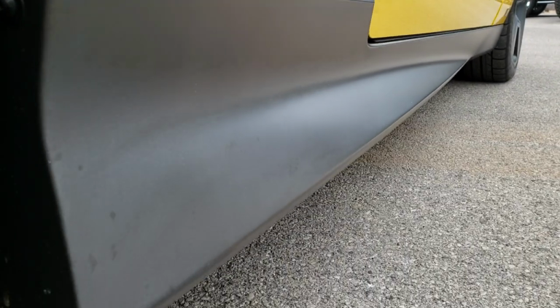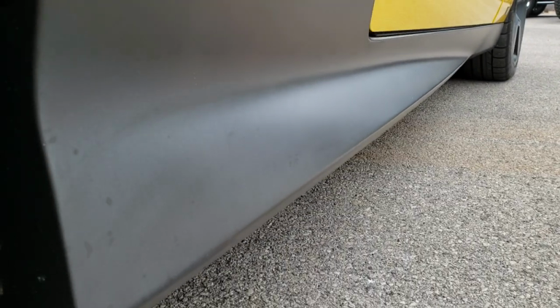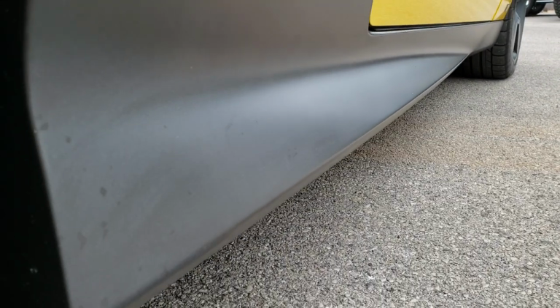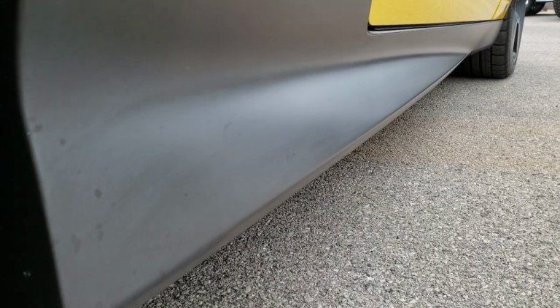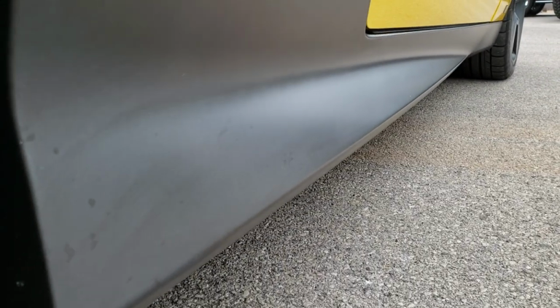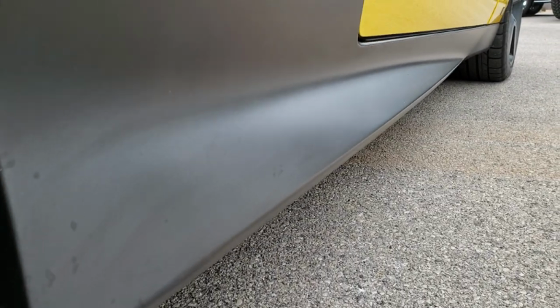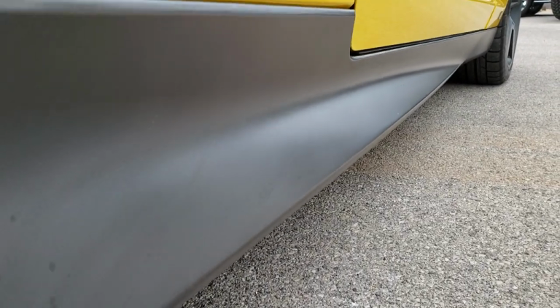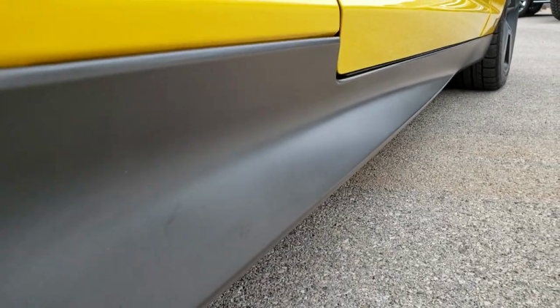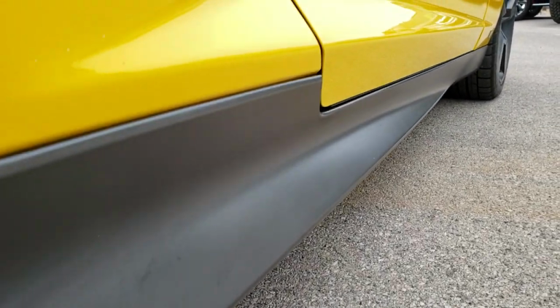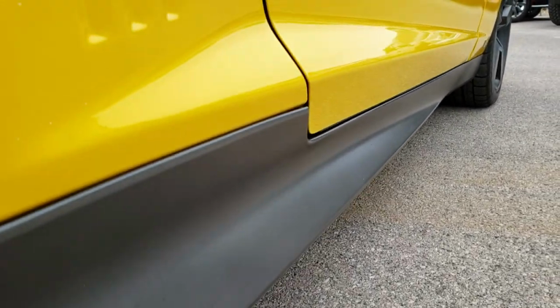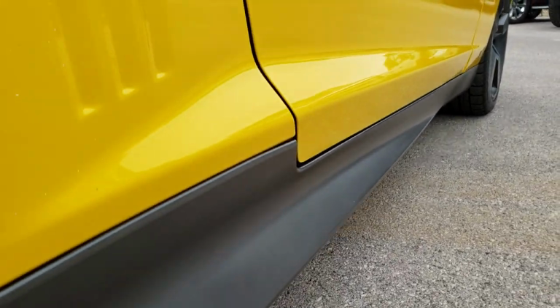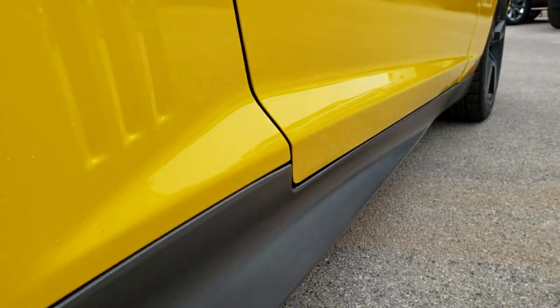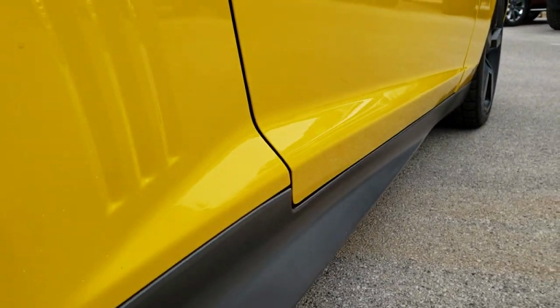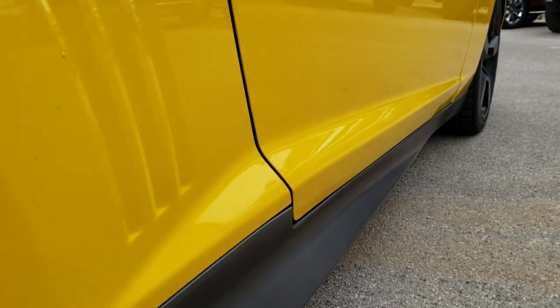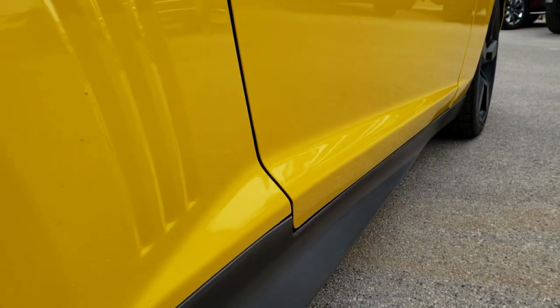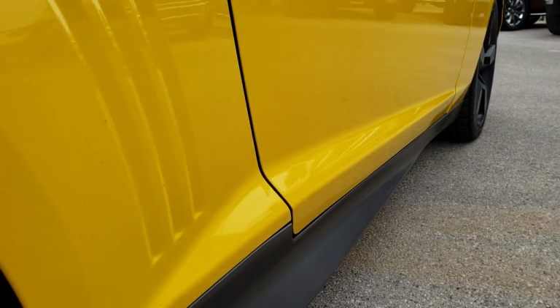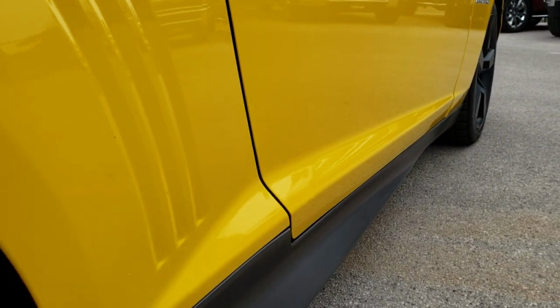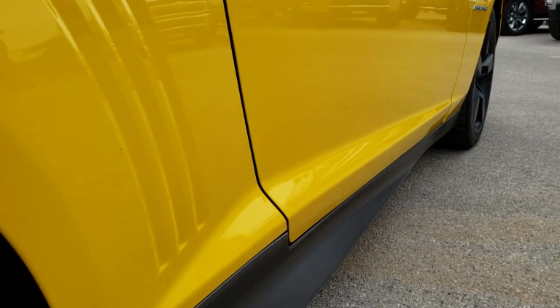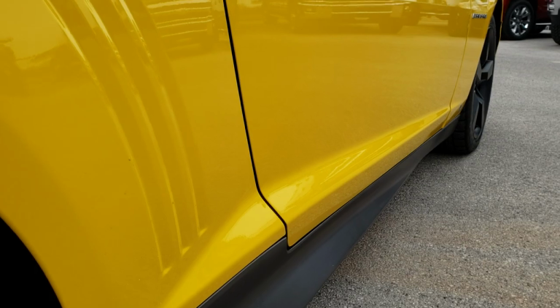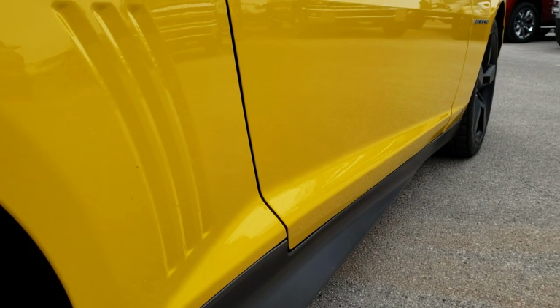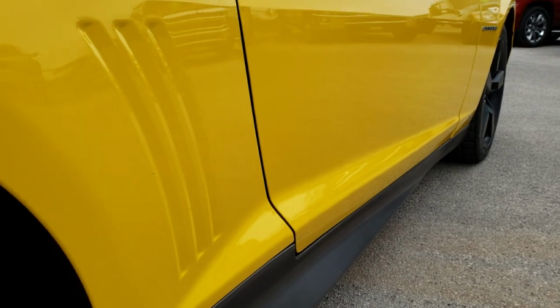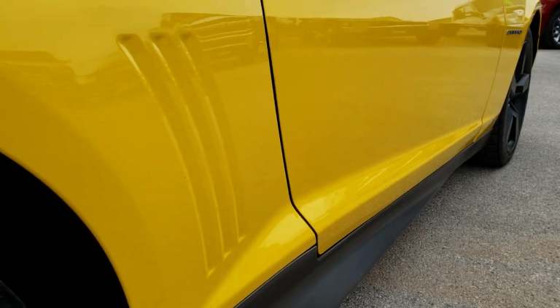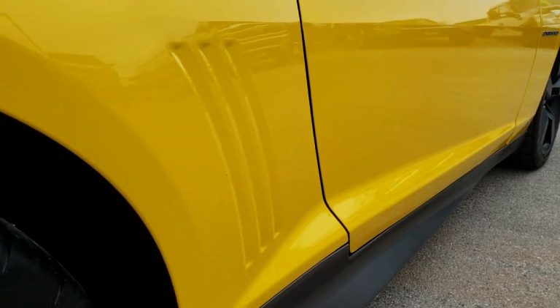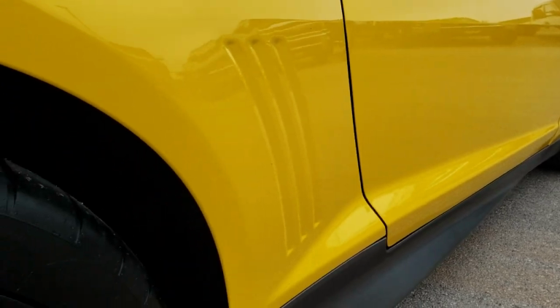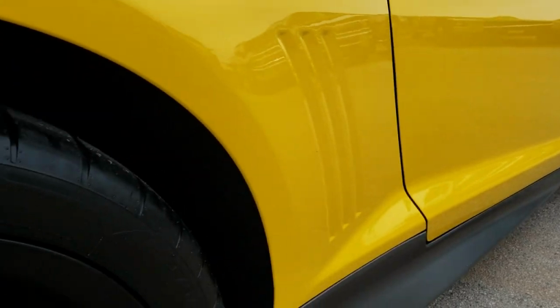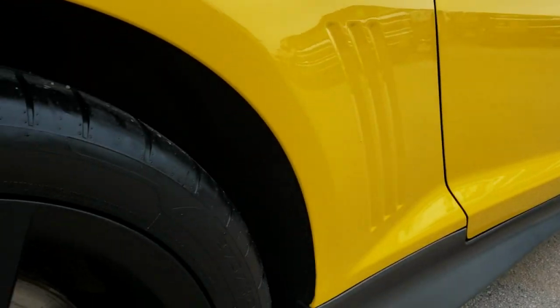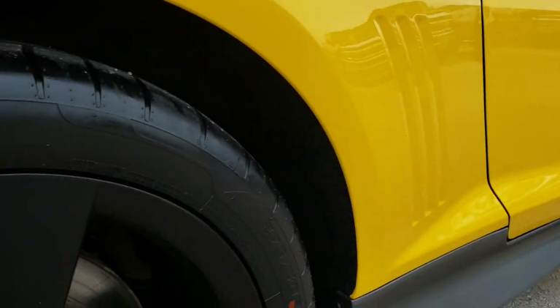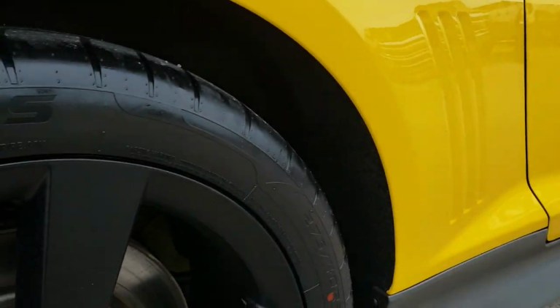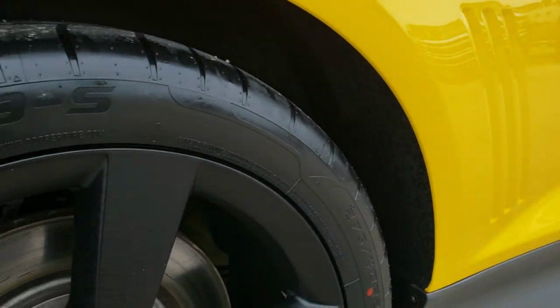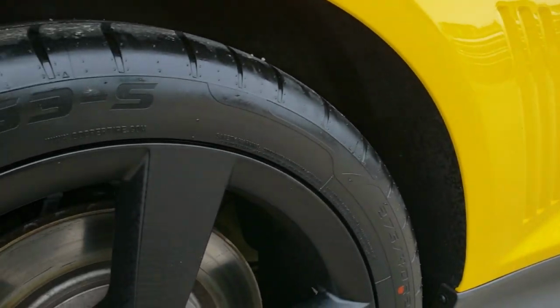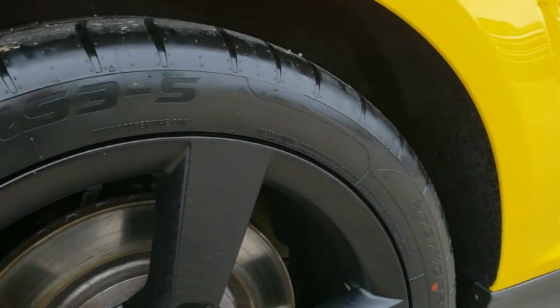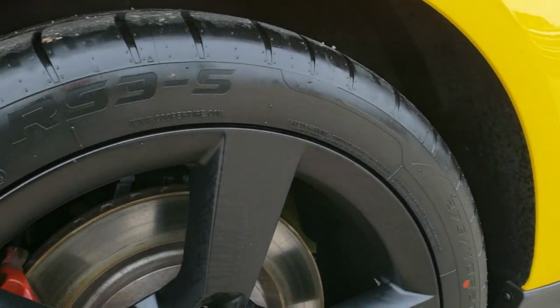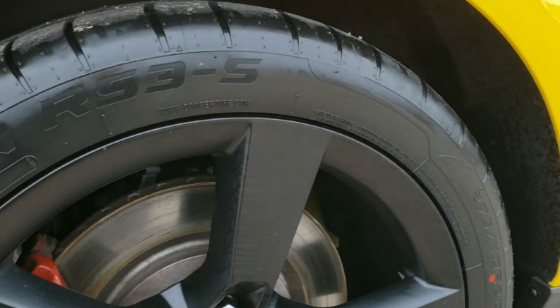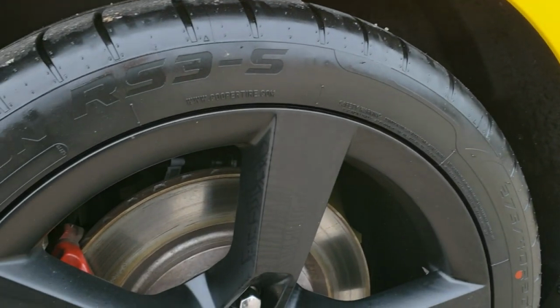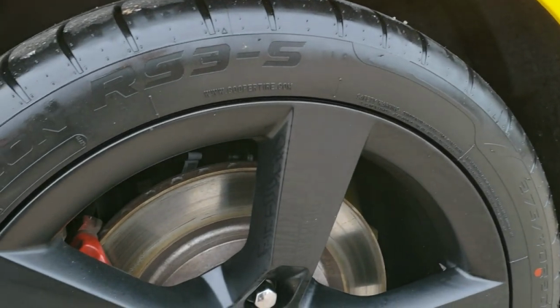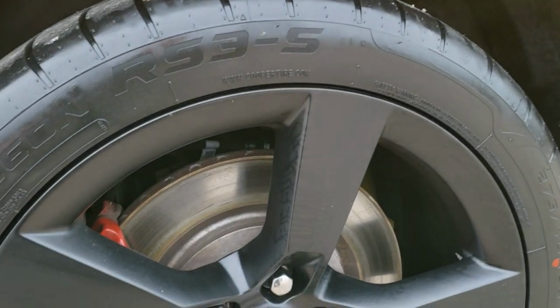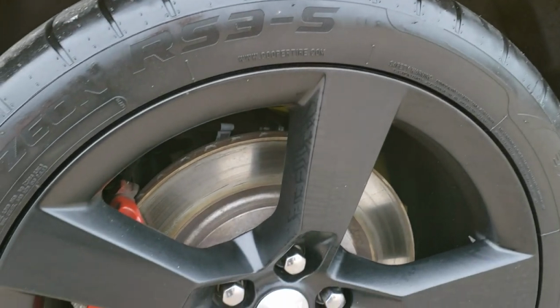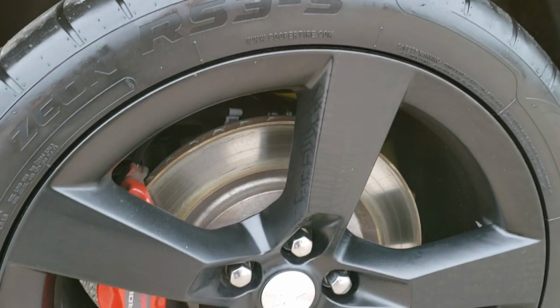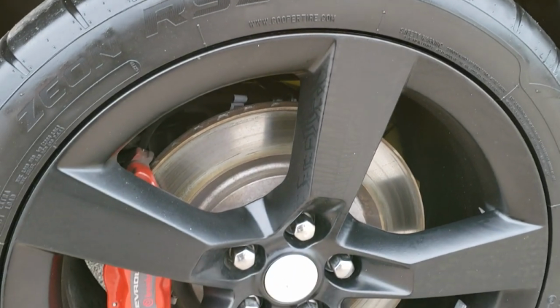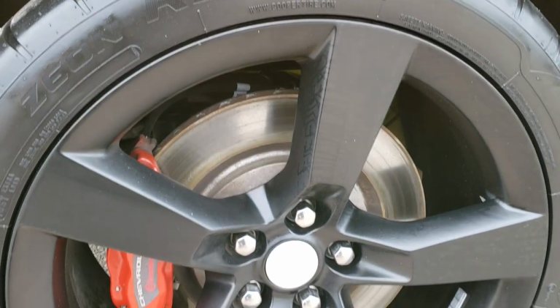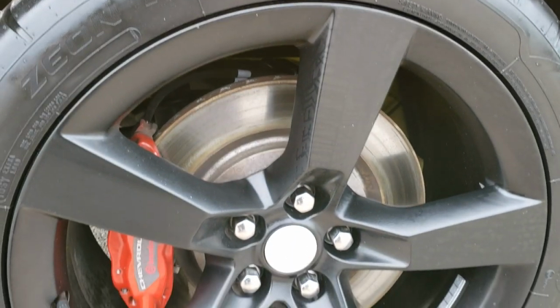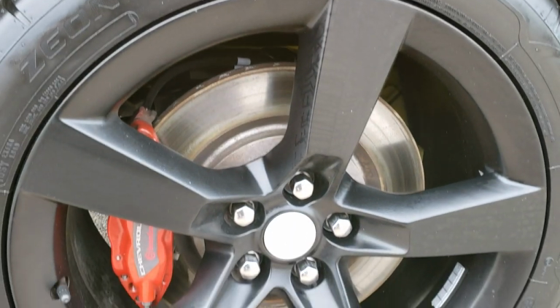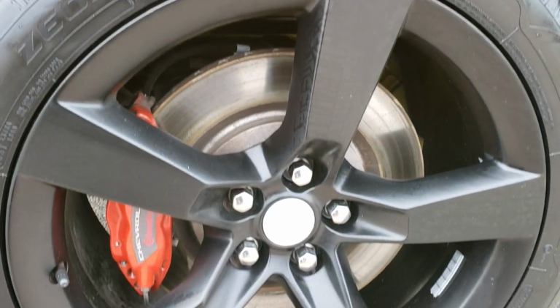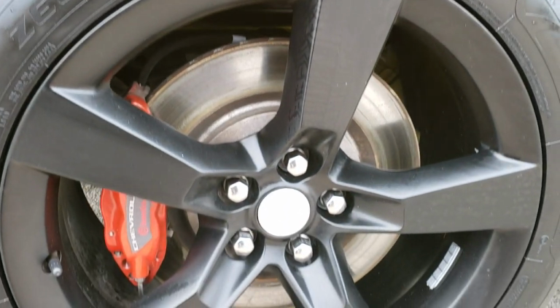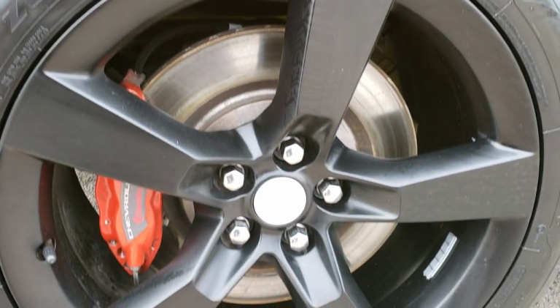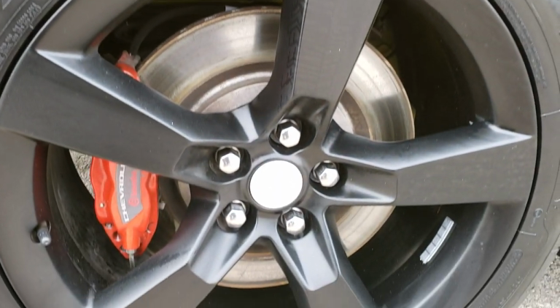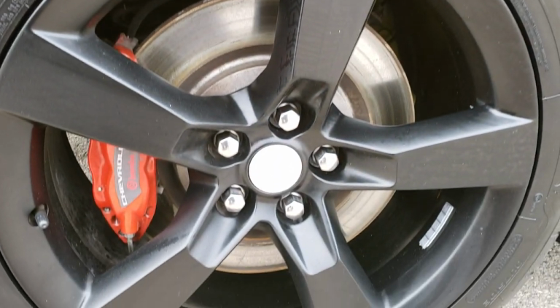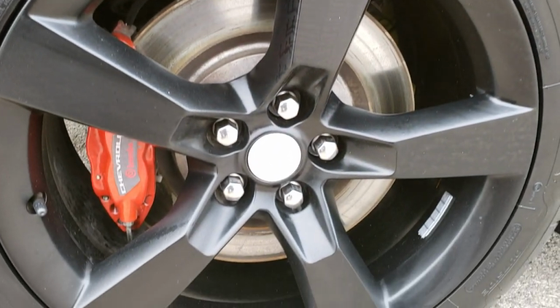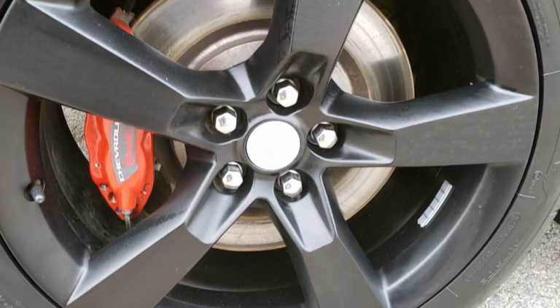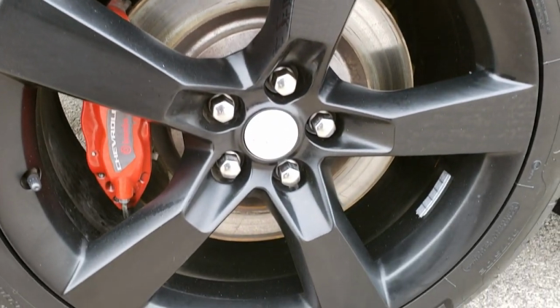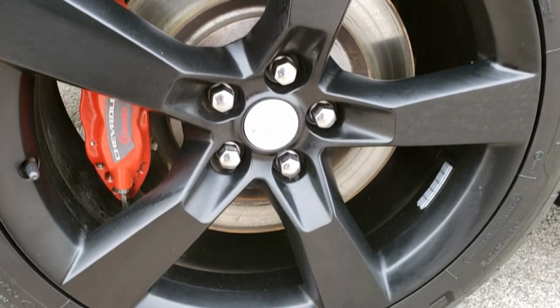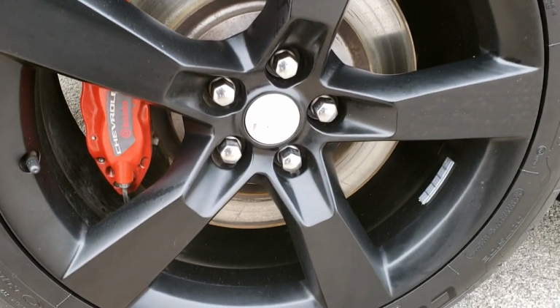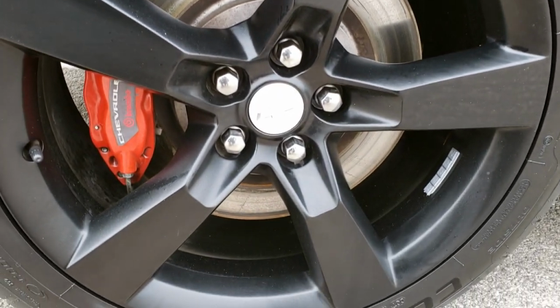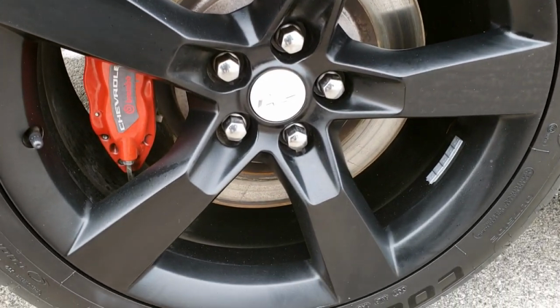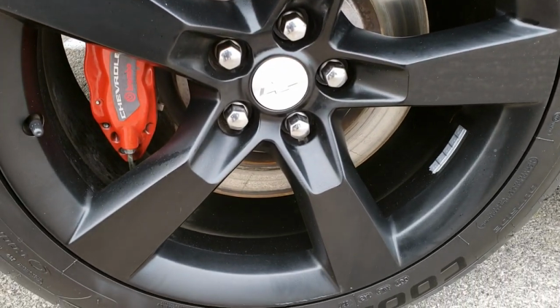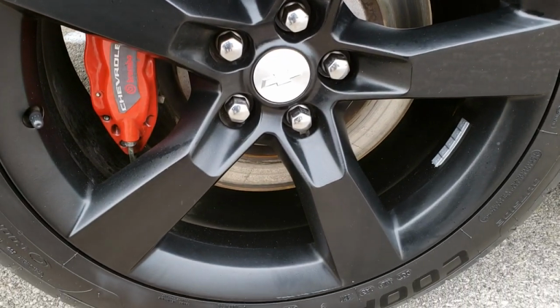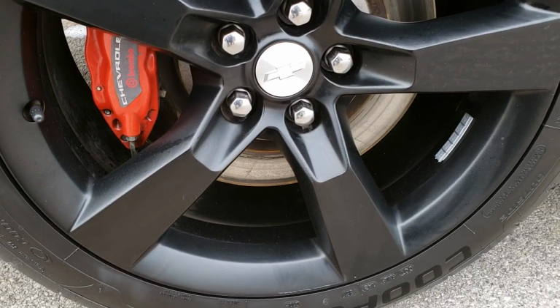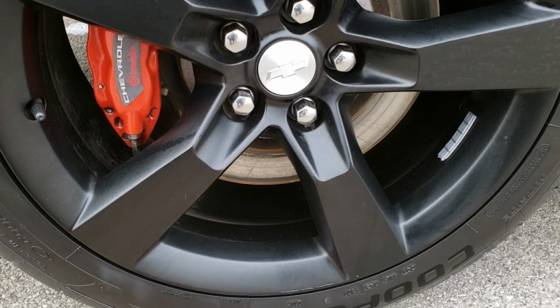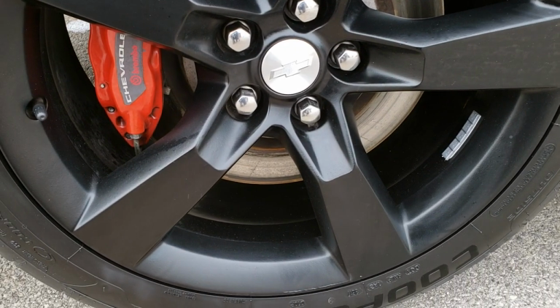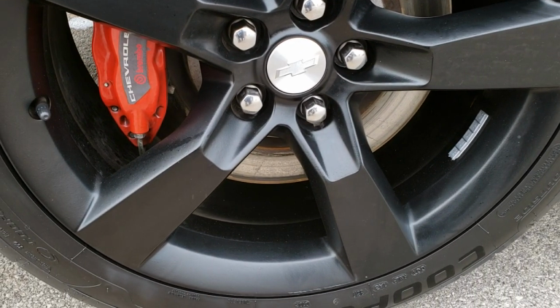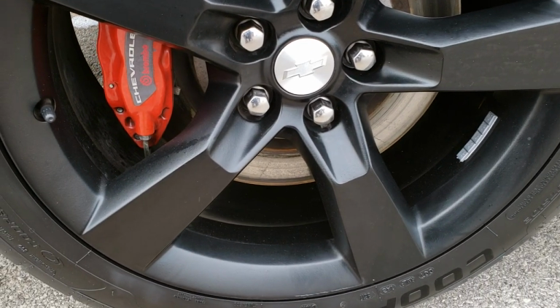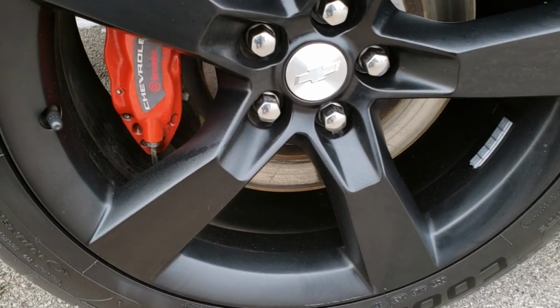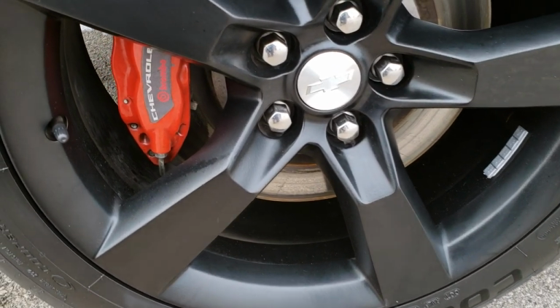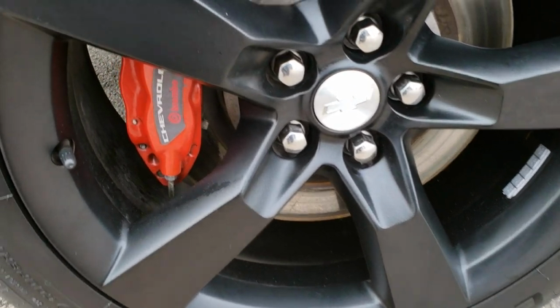Very clean down this side. Didn't see any dents or dings. This back rim is in excellent shape as well.